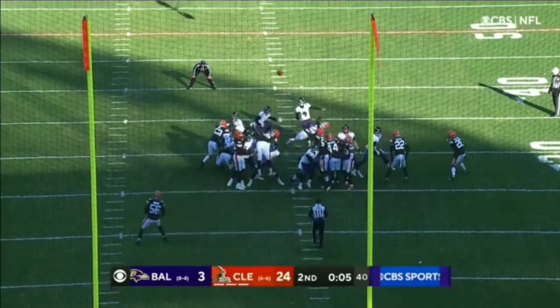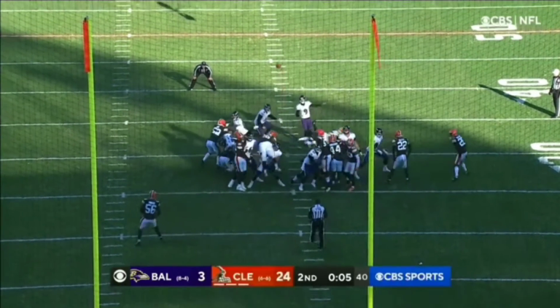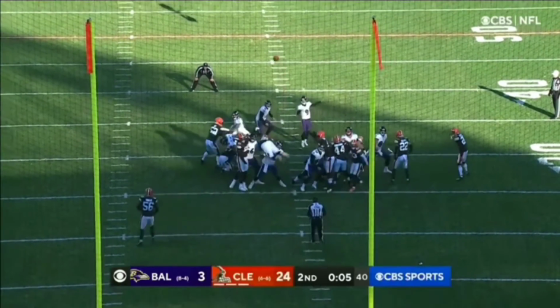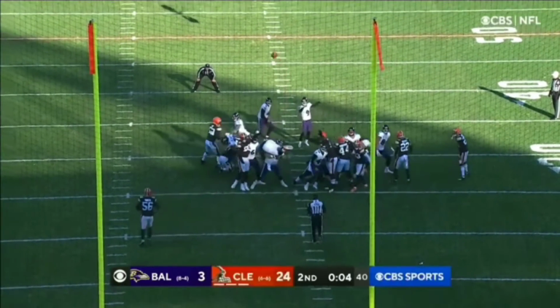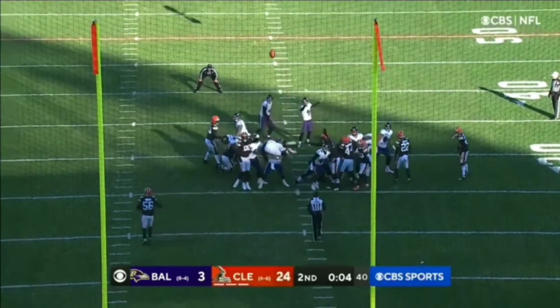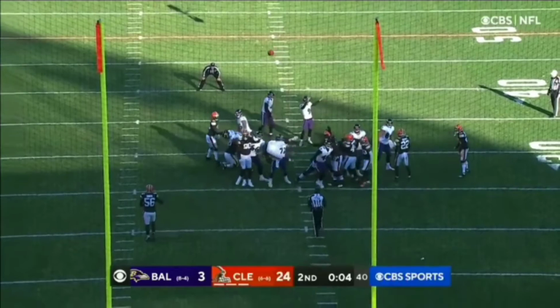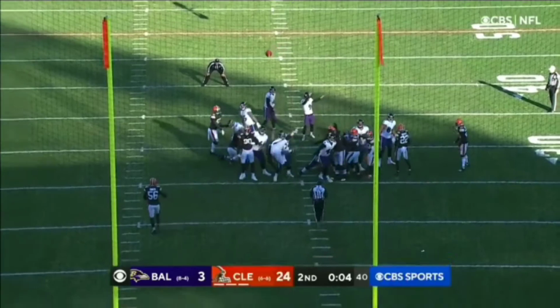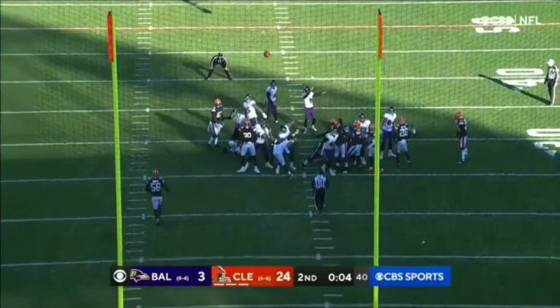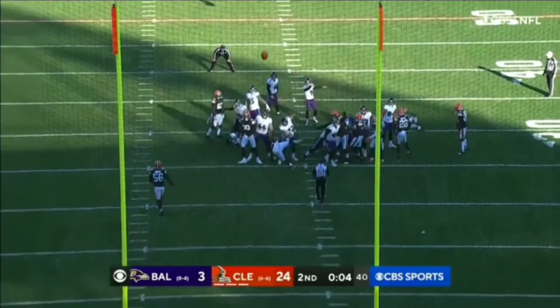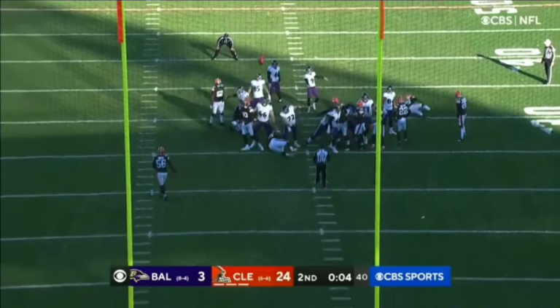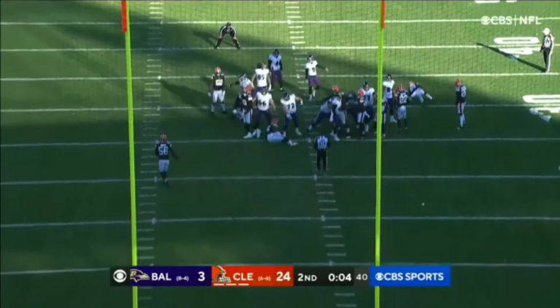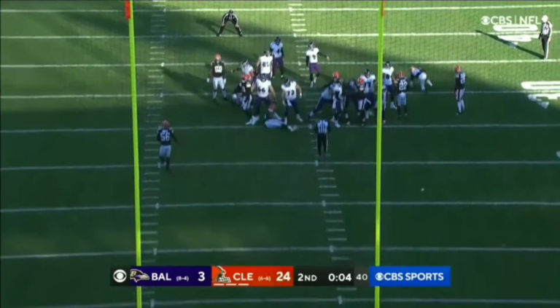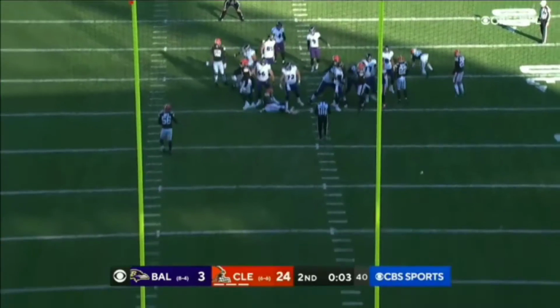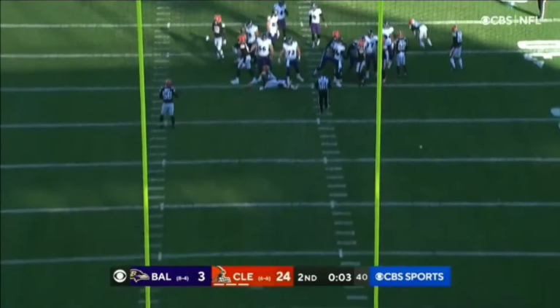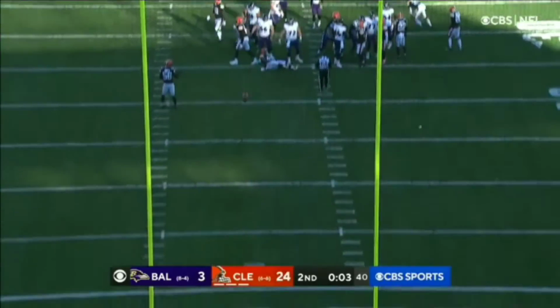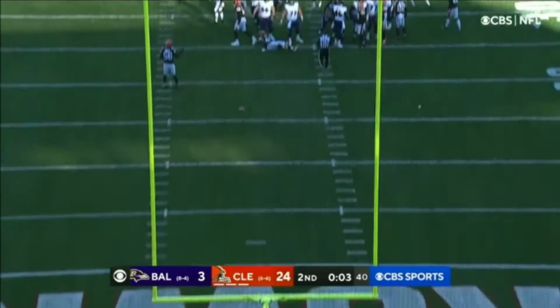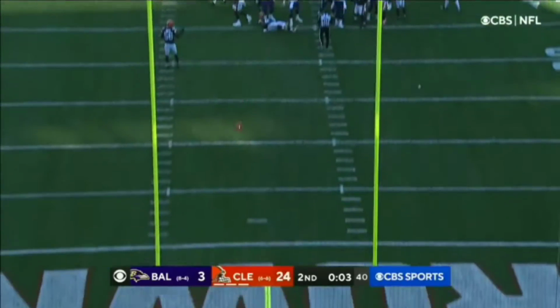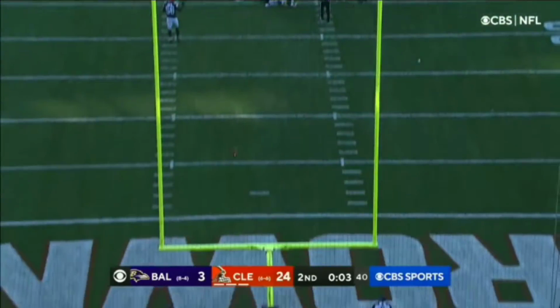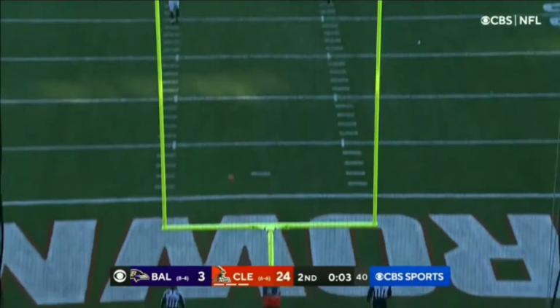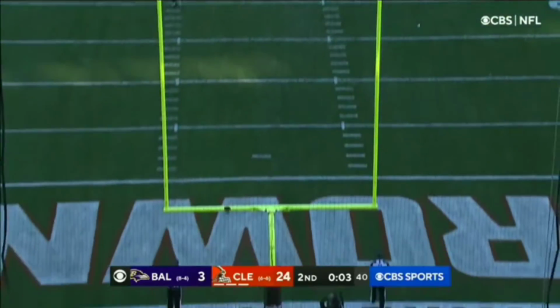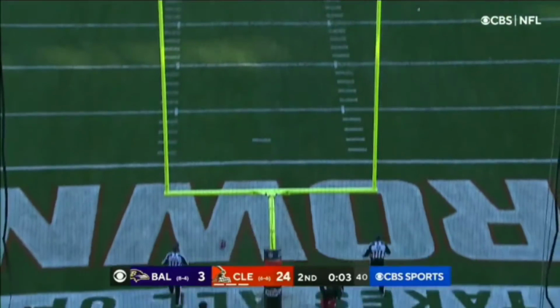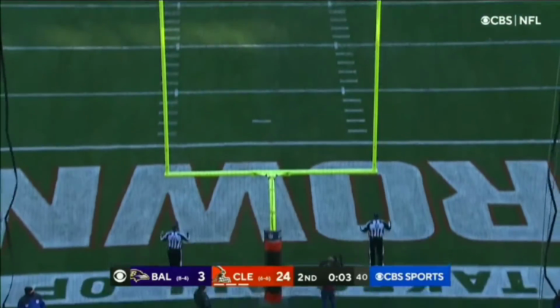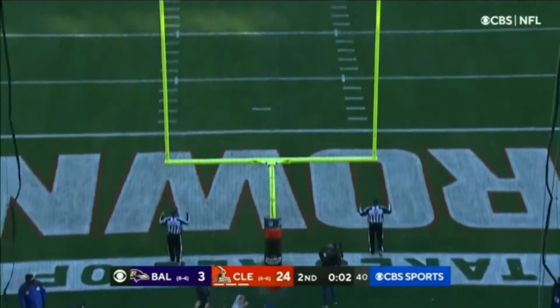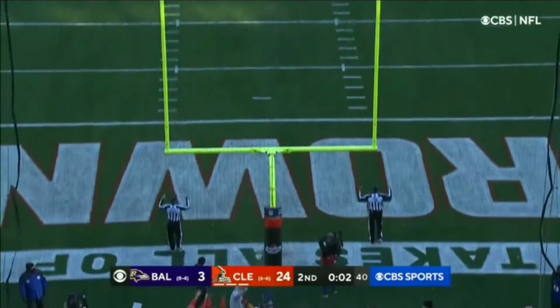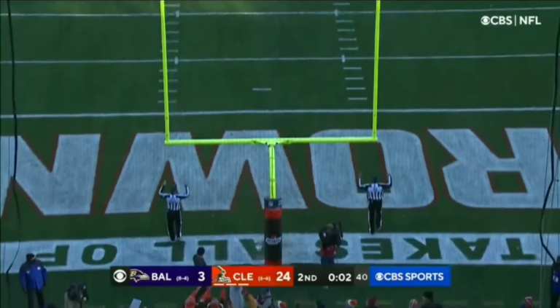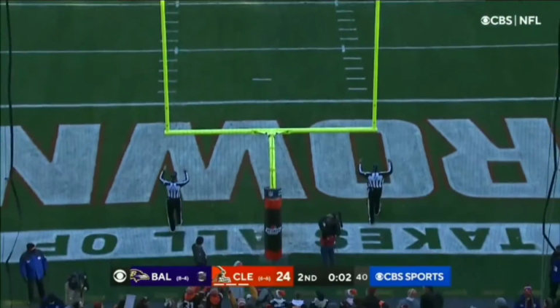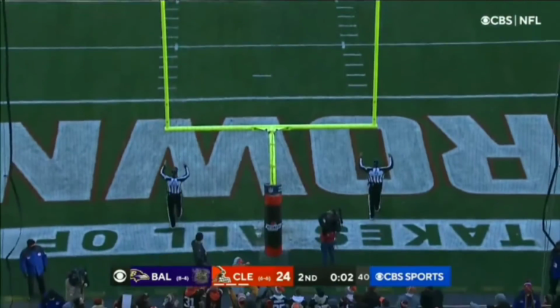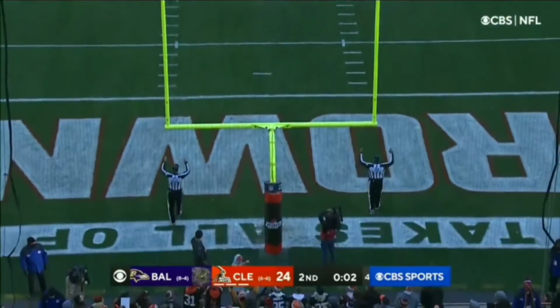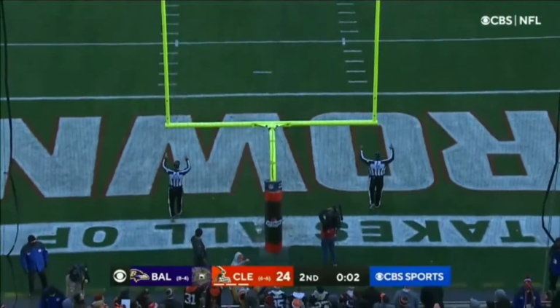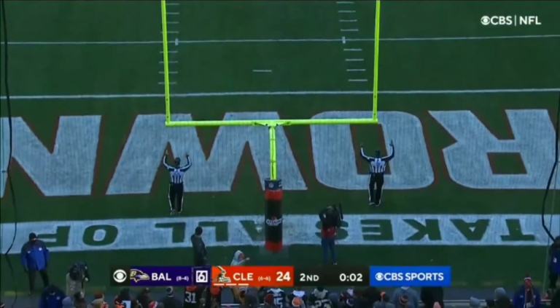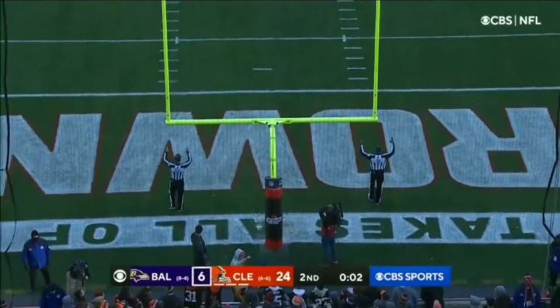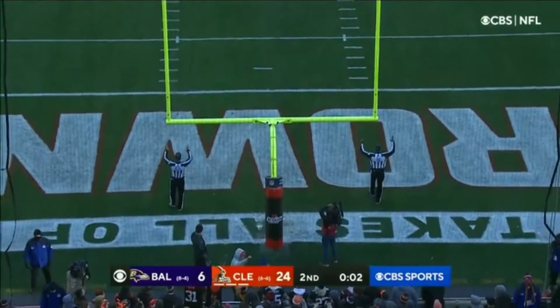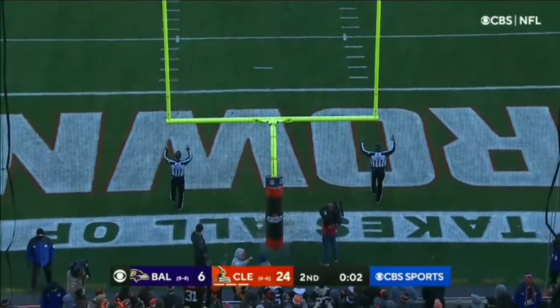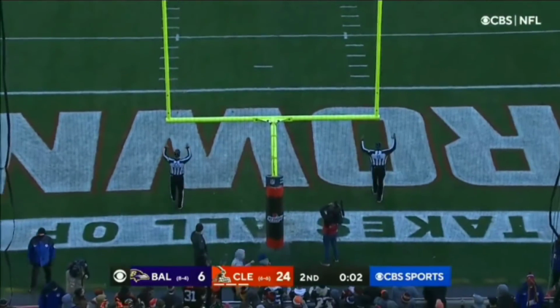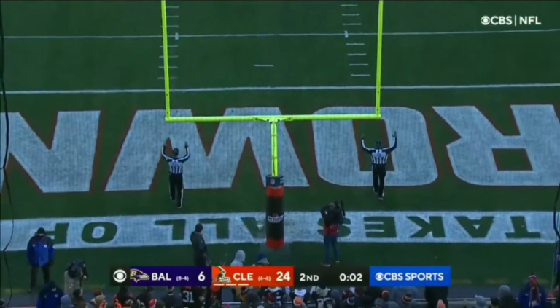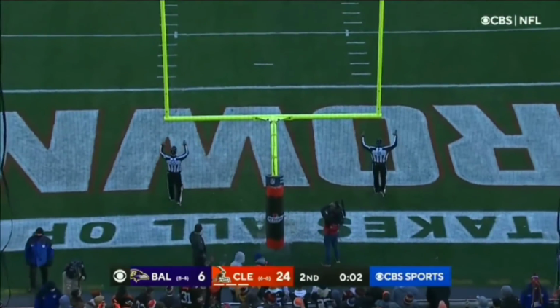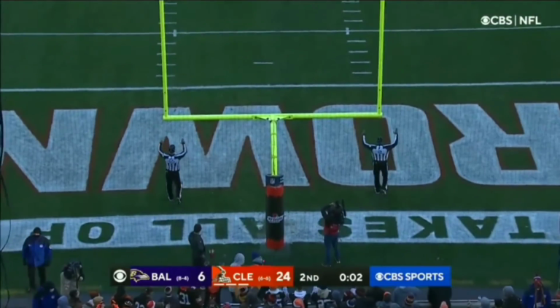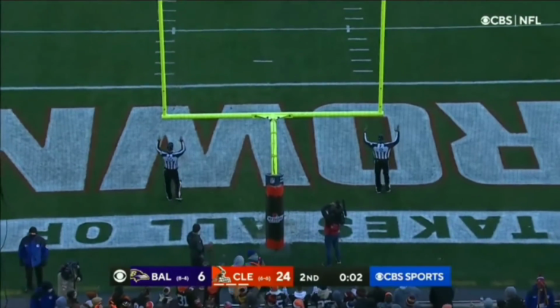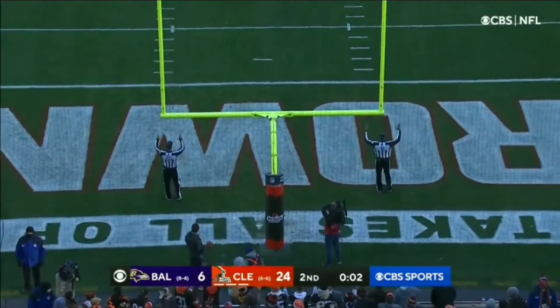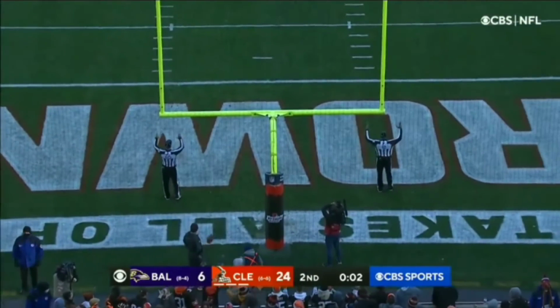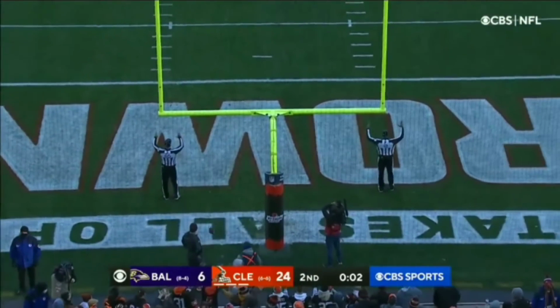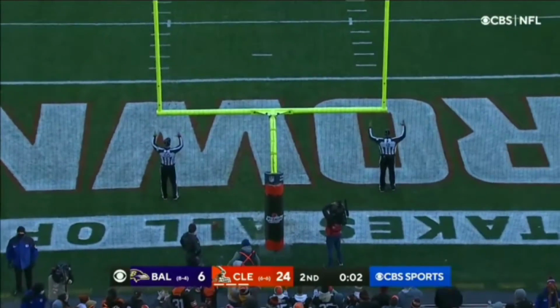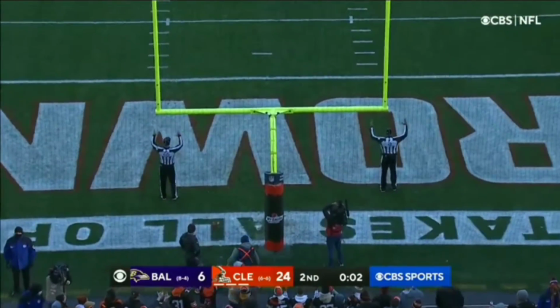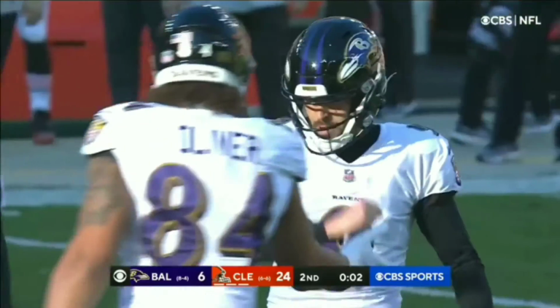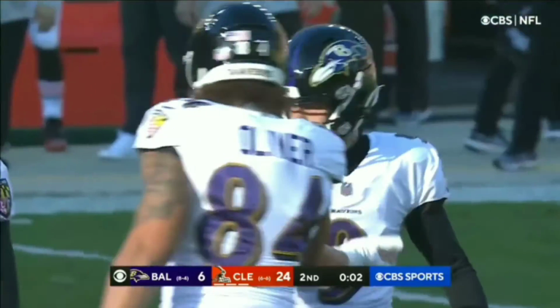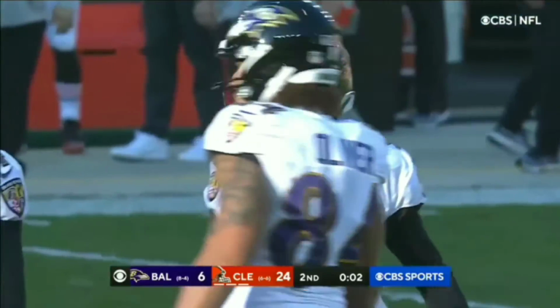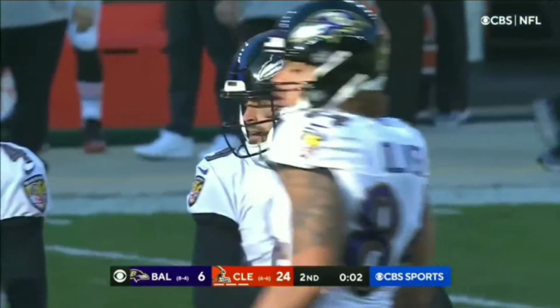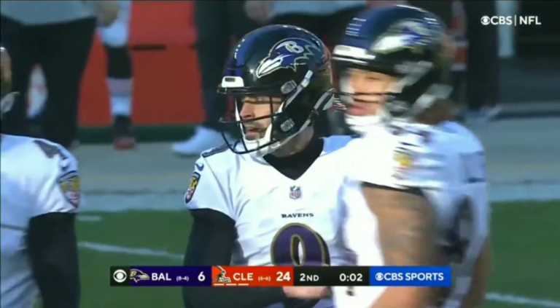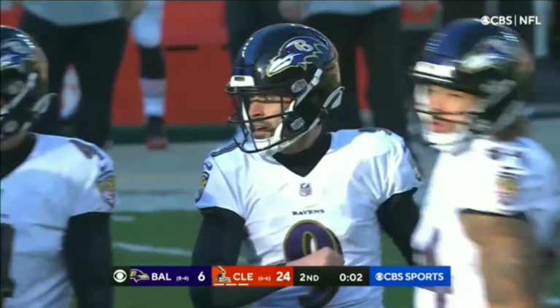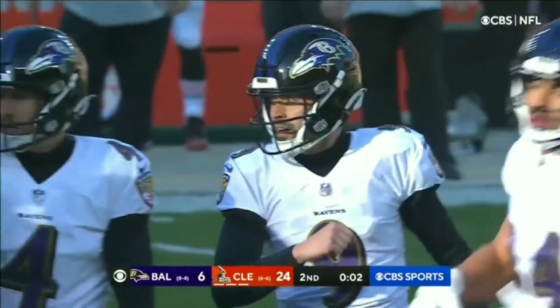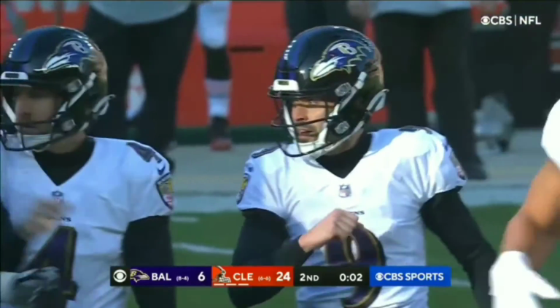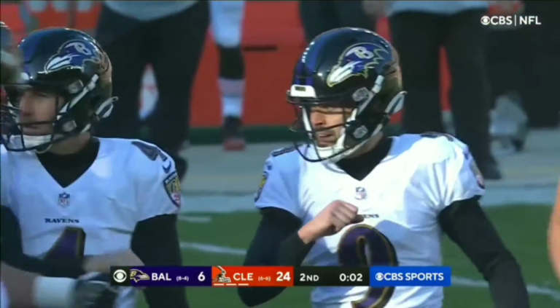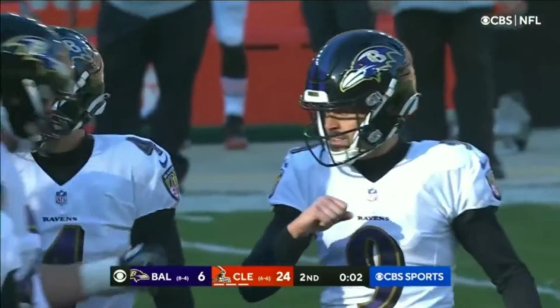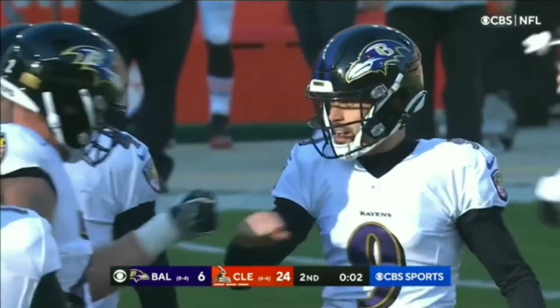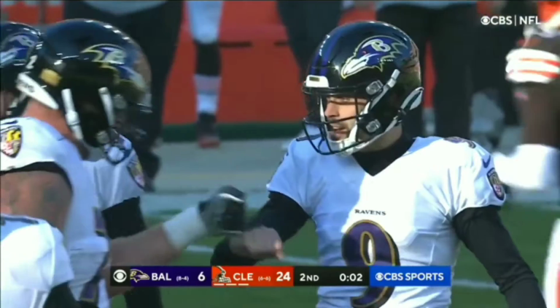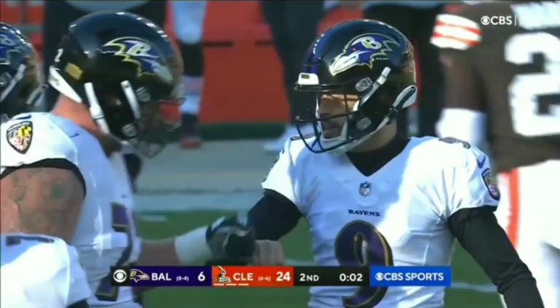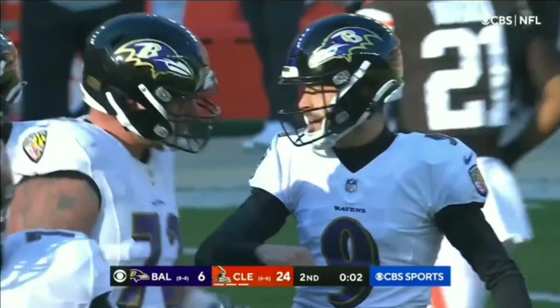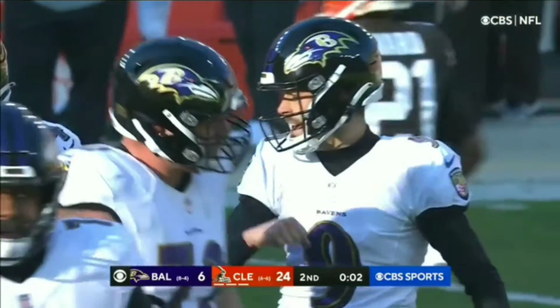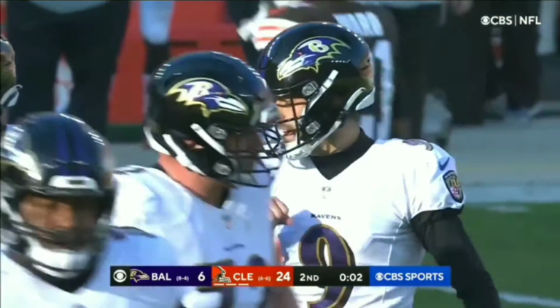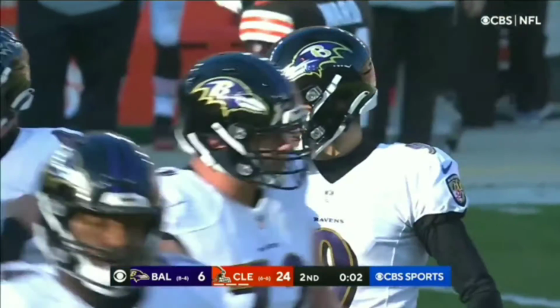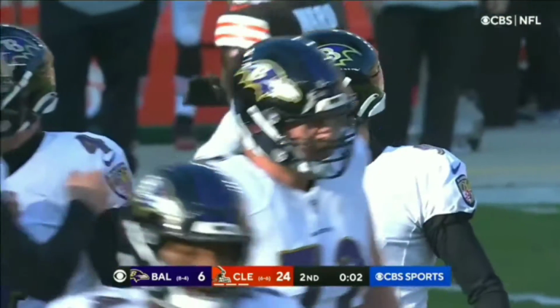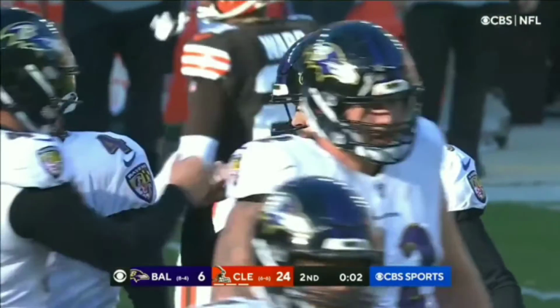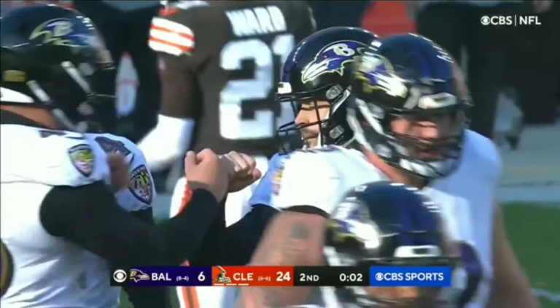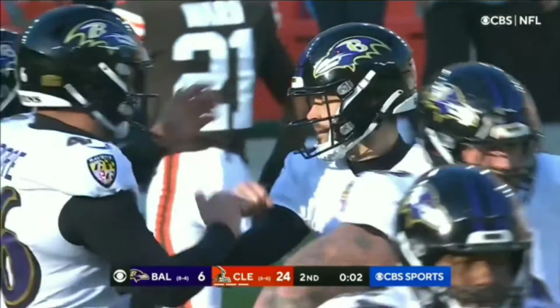Tucker got it, automatic, through it goes — 42-yard field goal. New score, two seconds left.